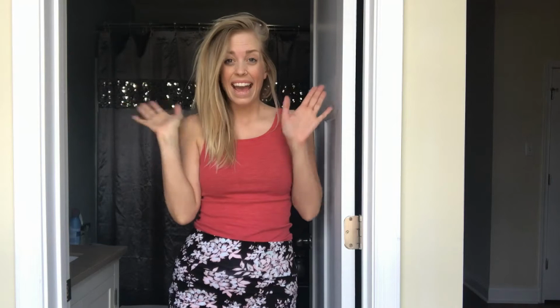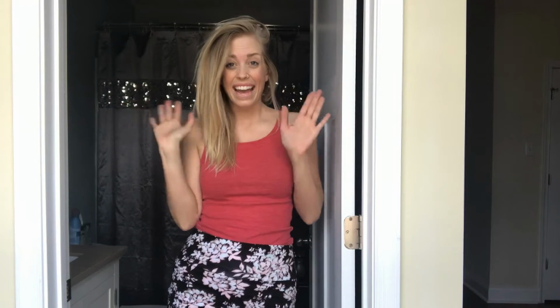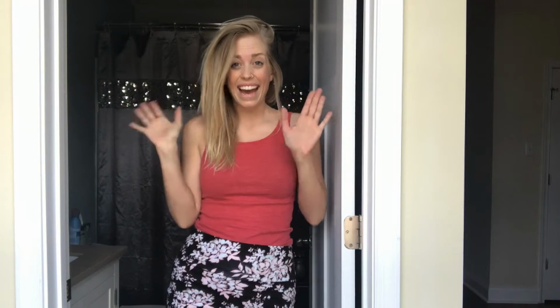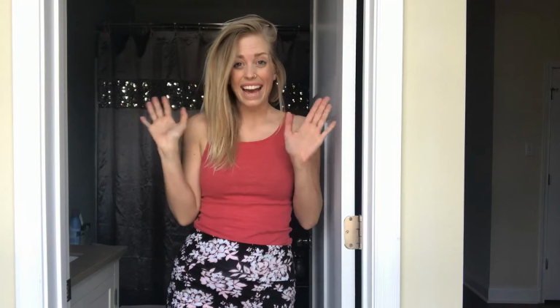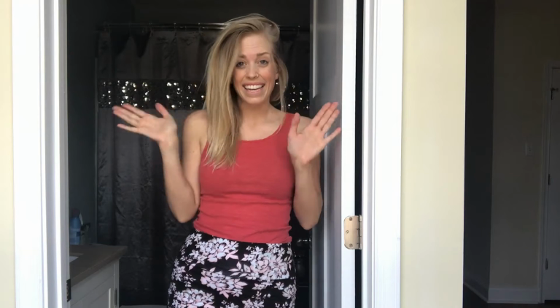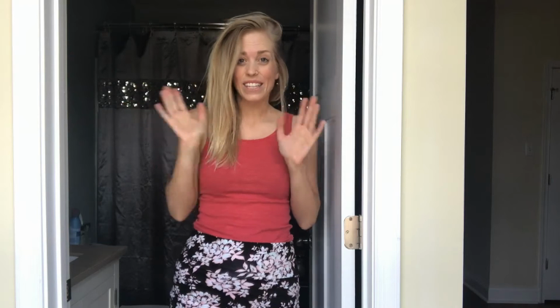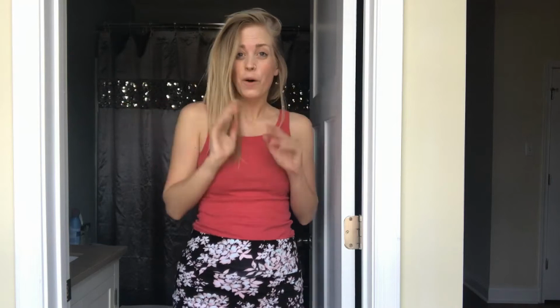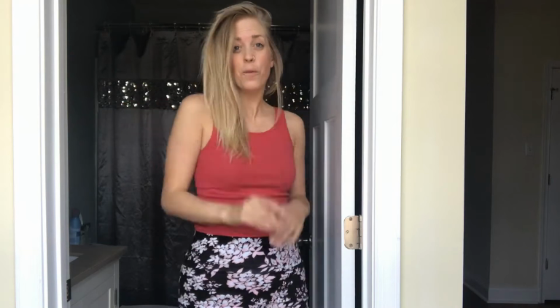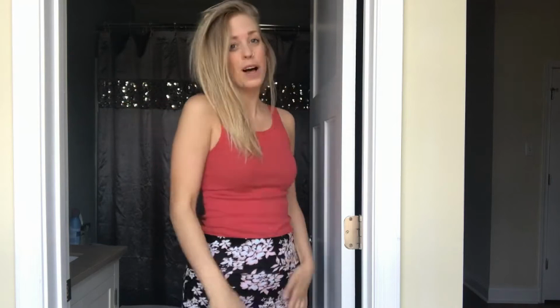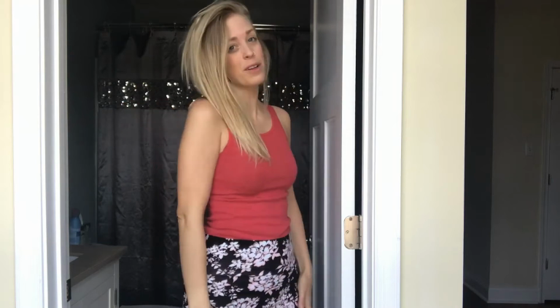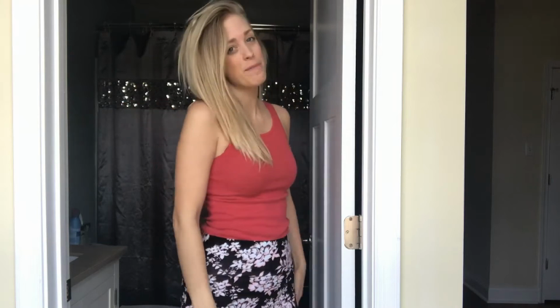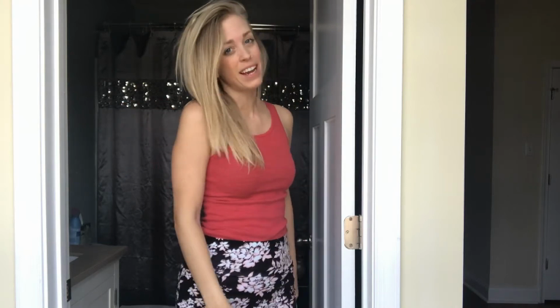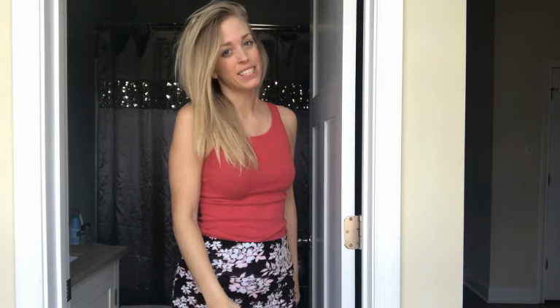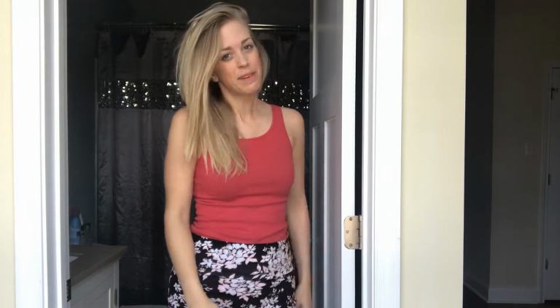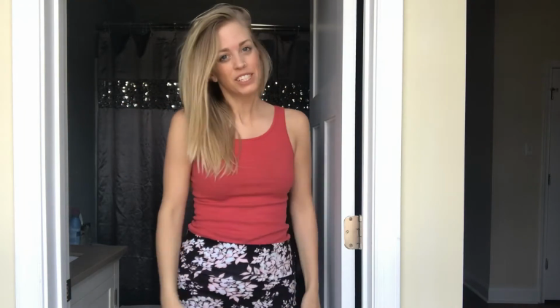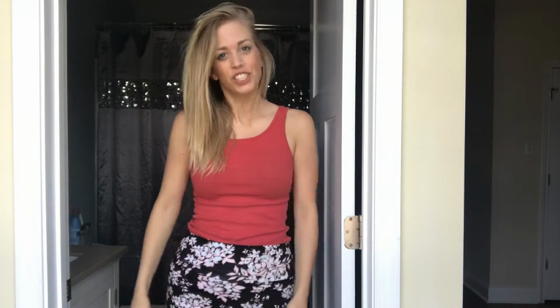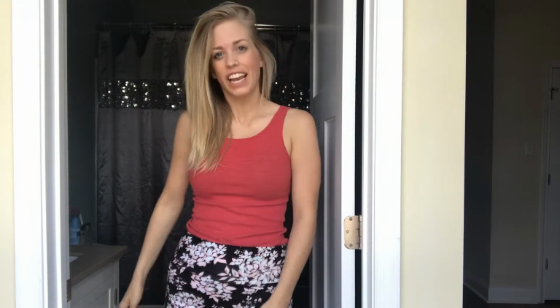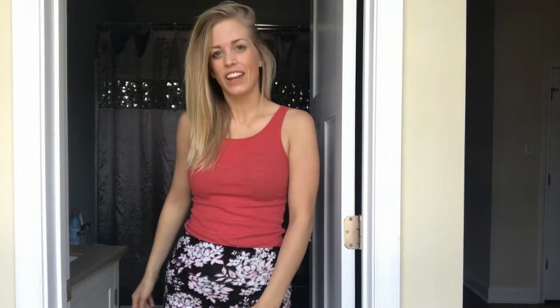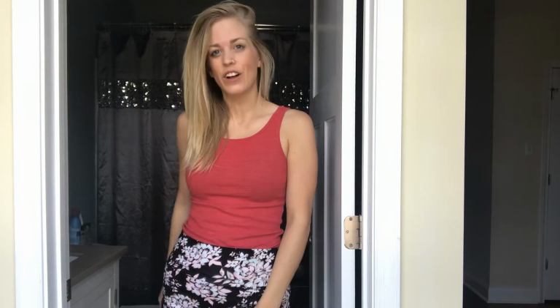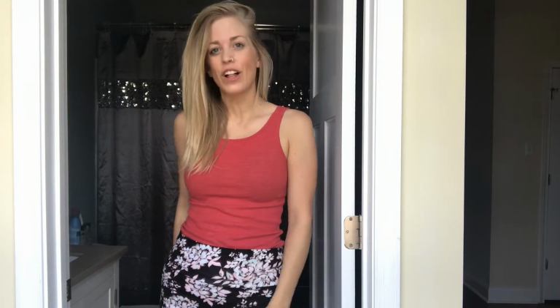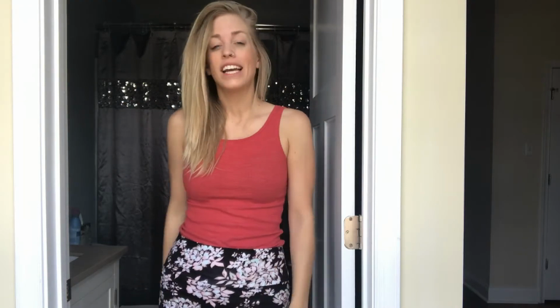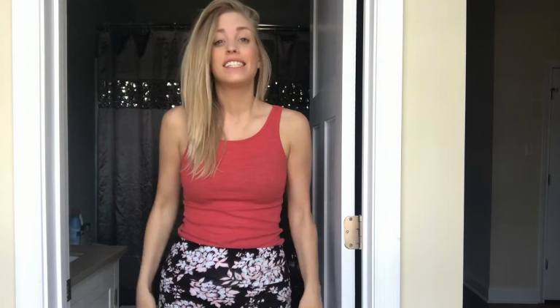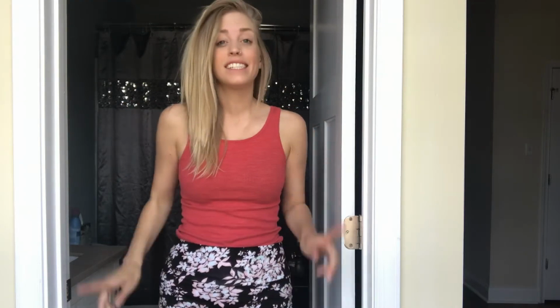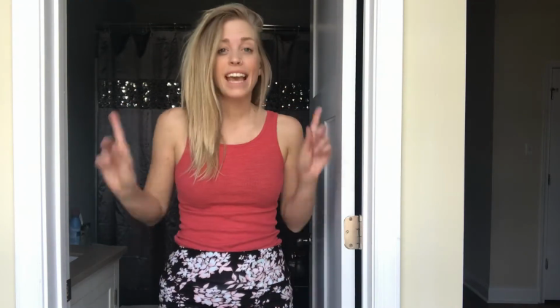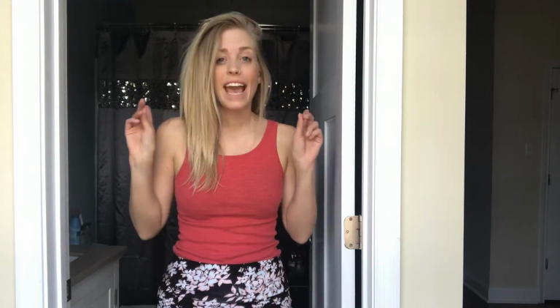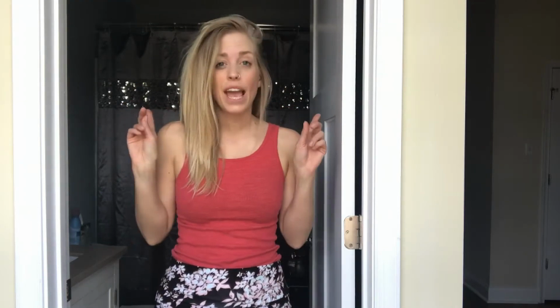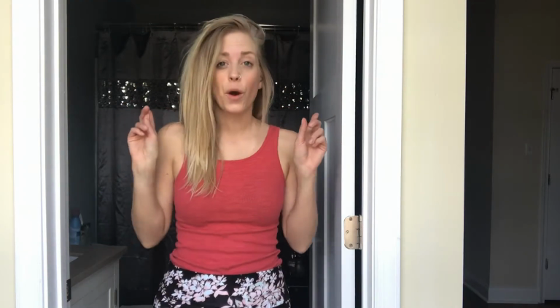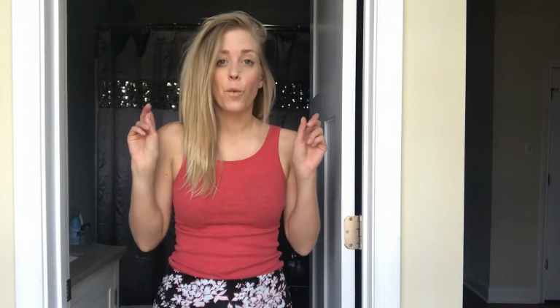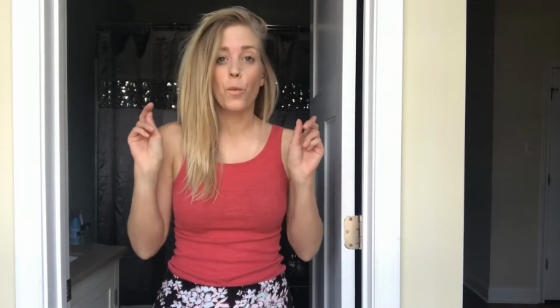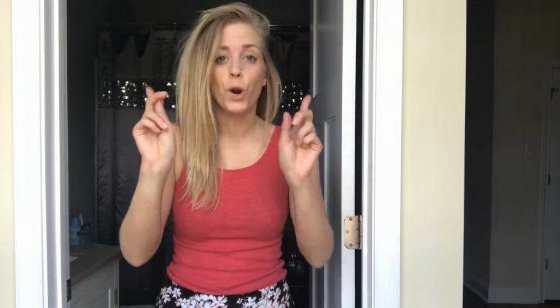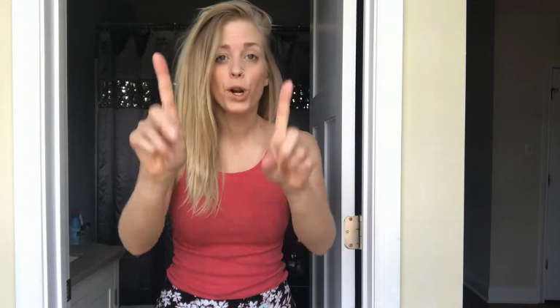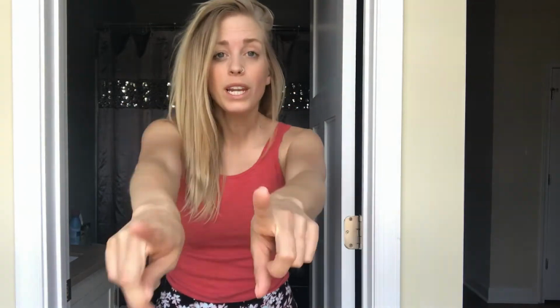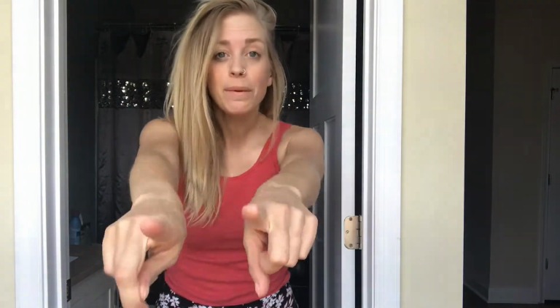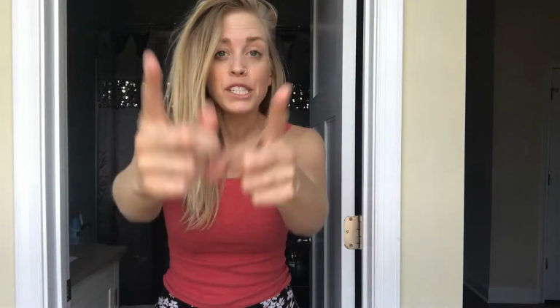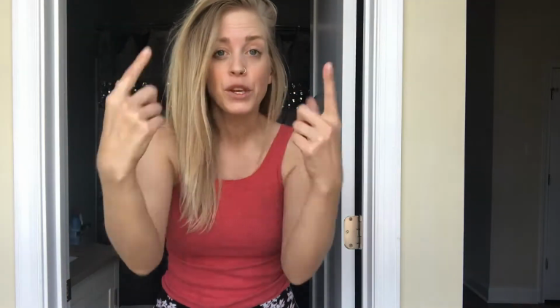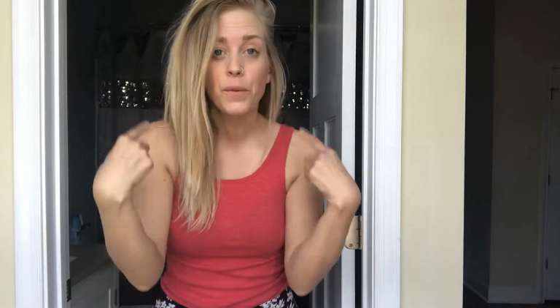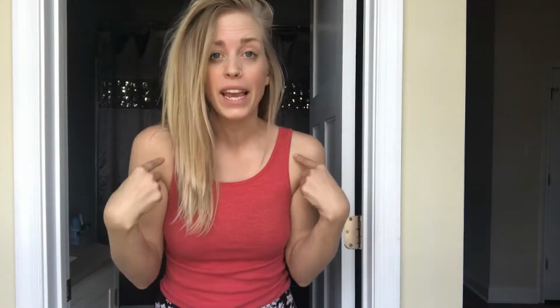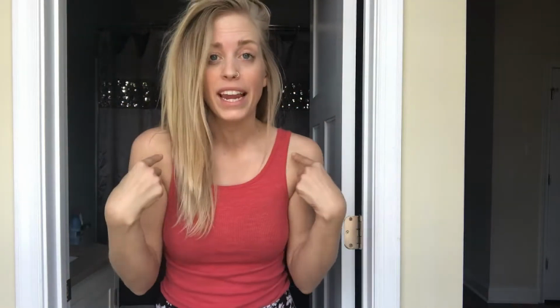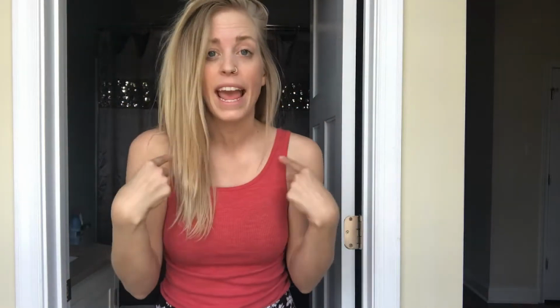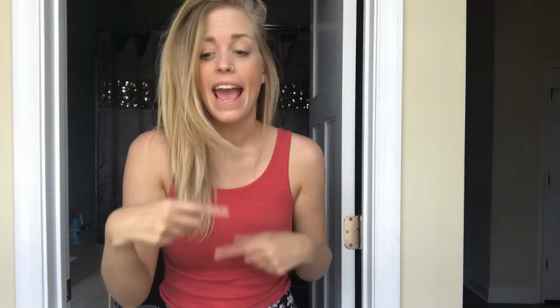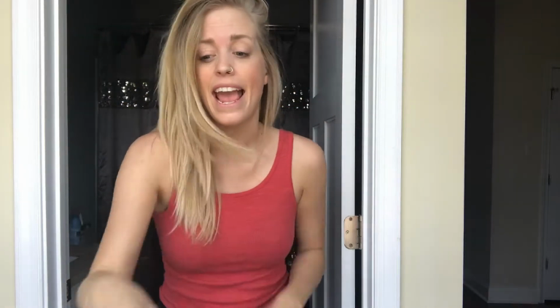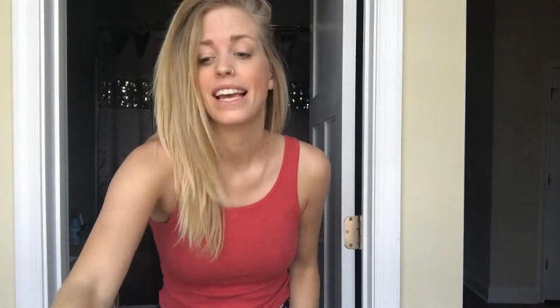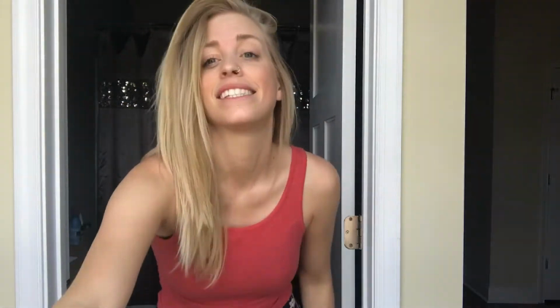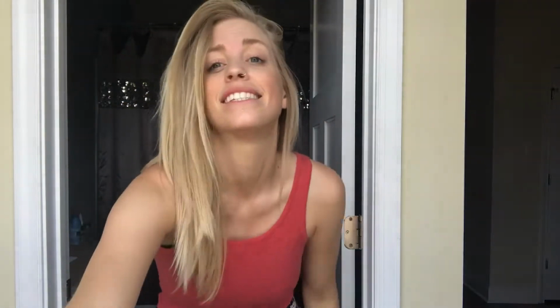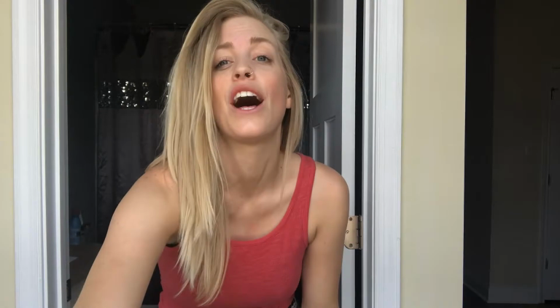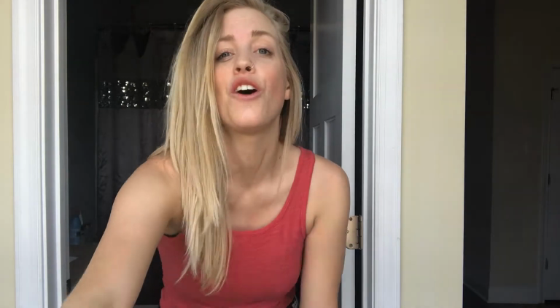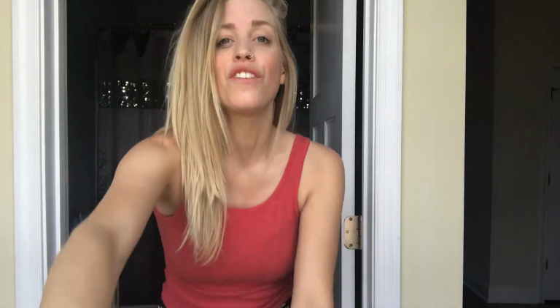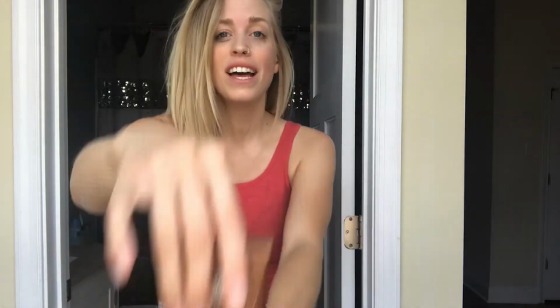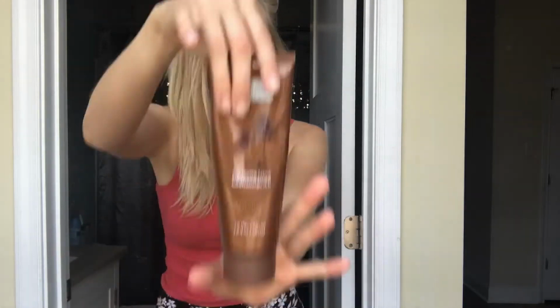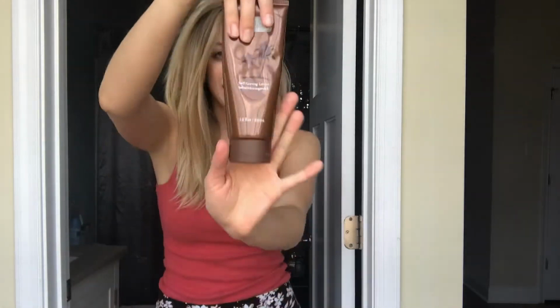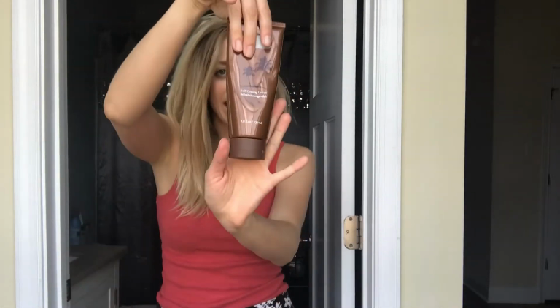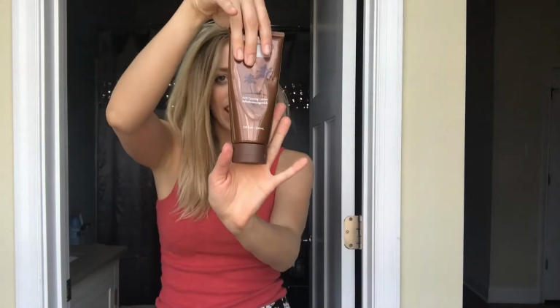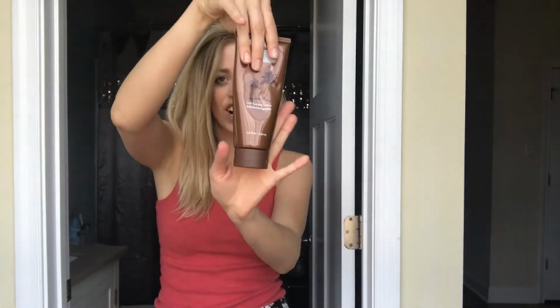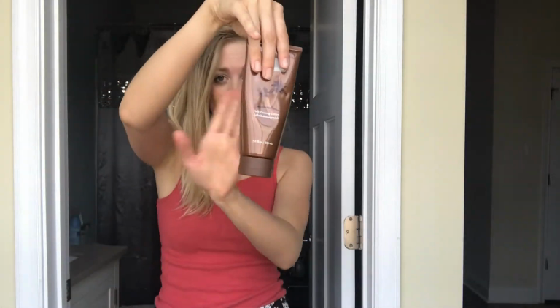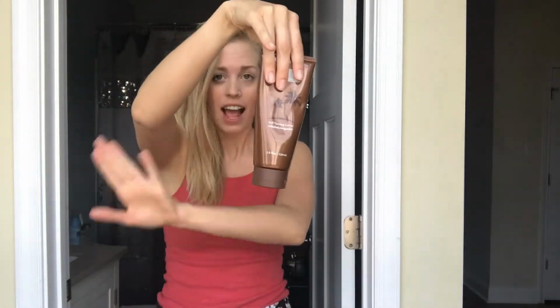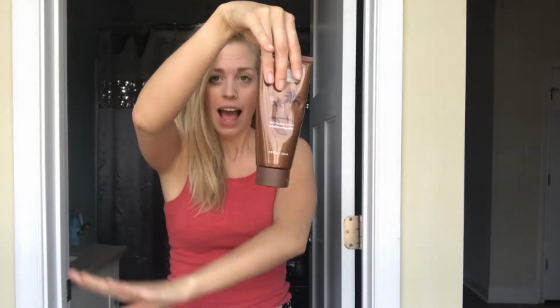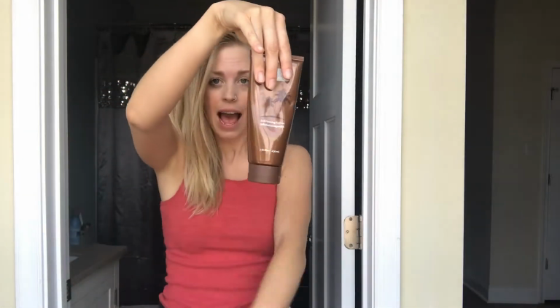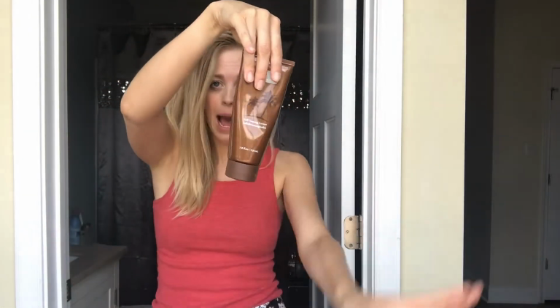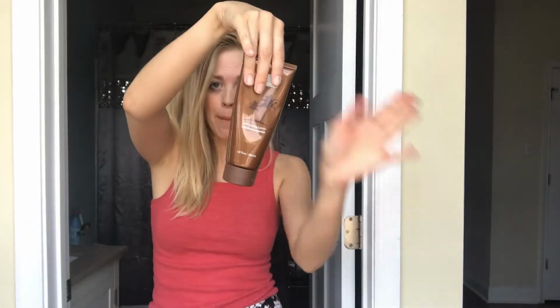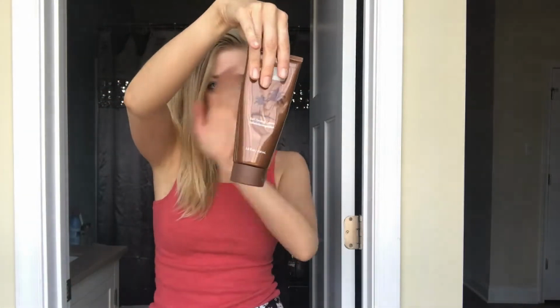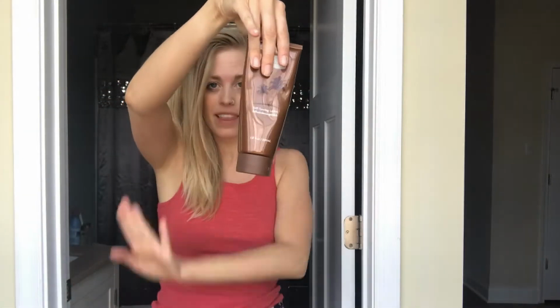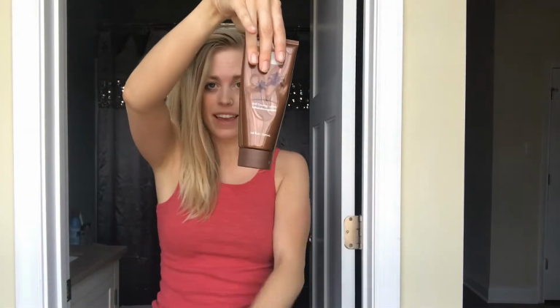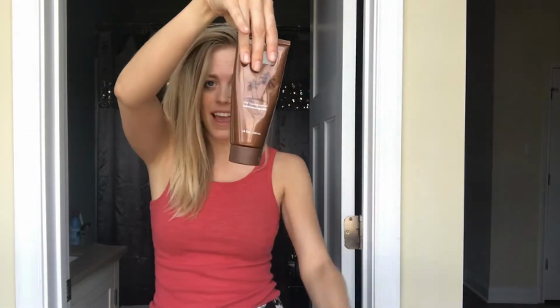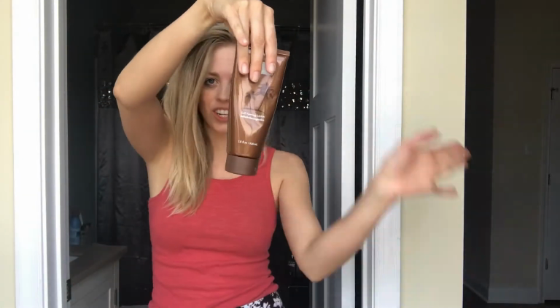Hey guys, welcome back to my channel. Today we're going to be doing a self-tanner application.